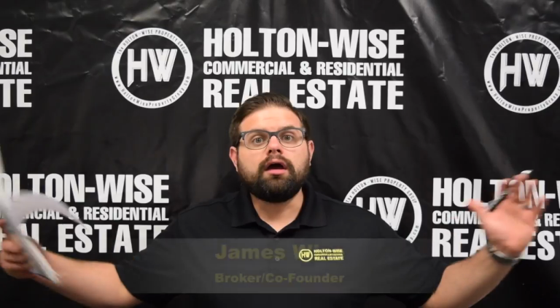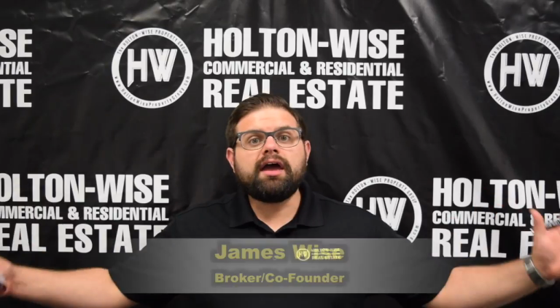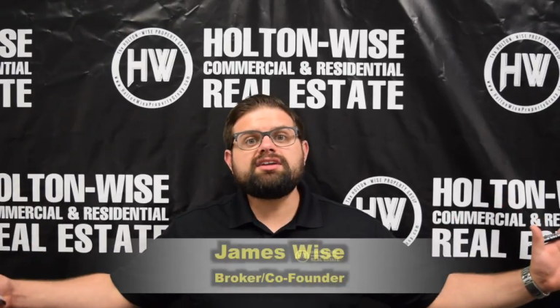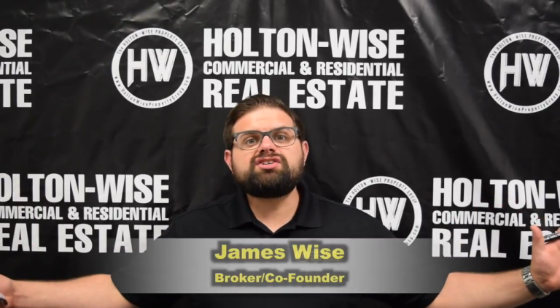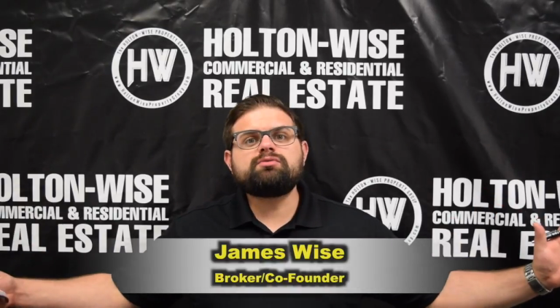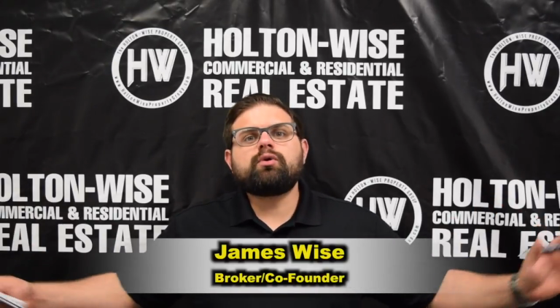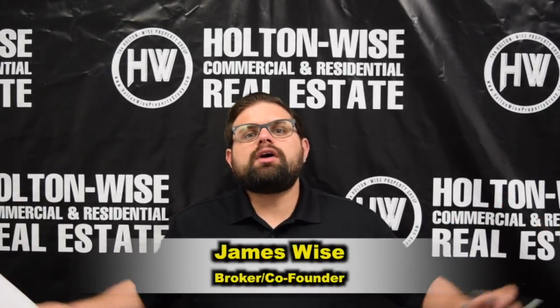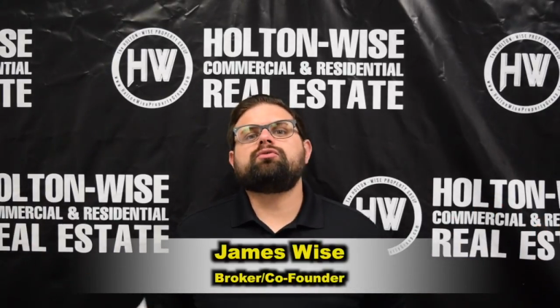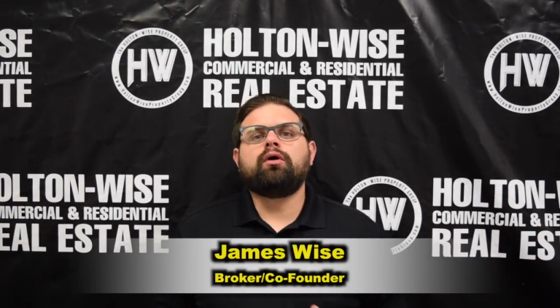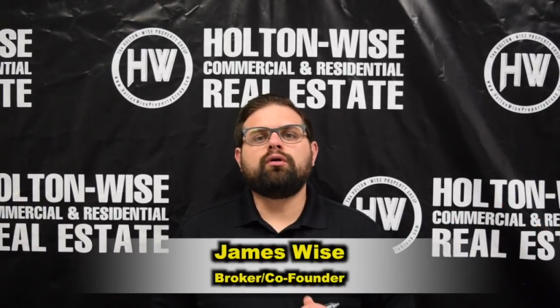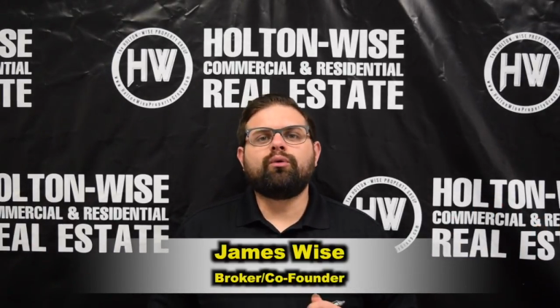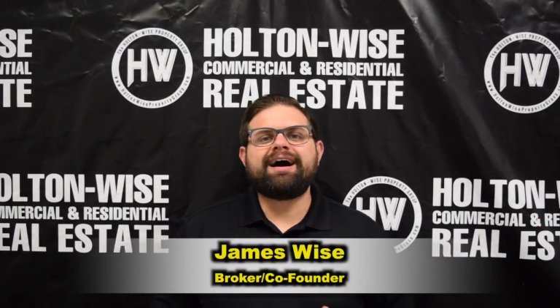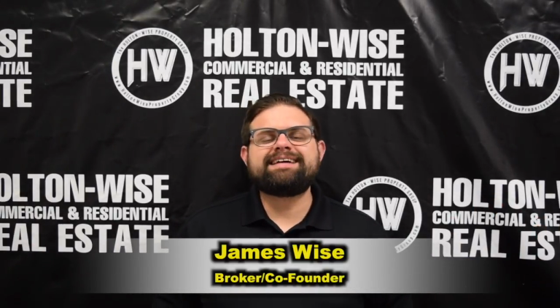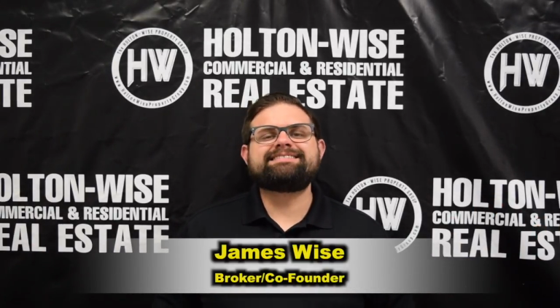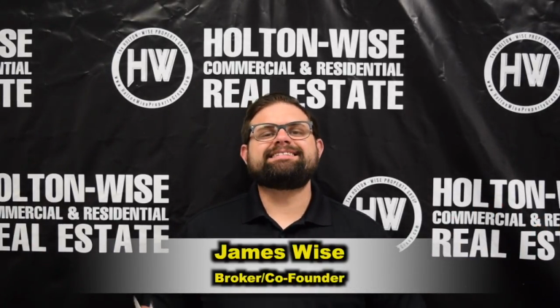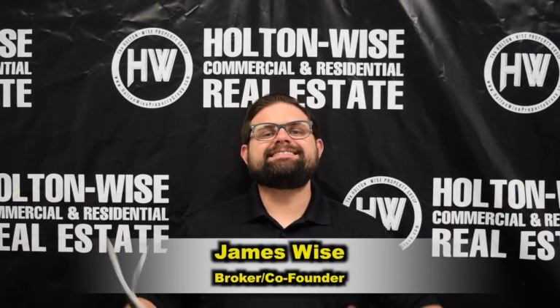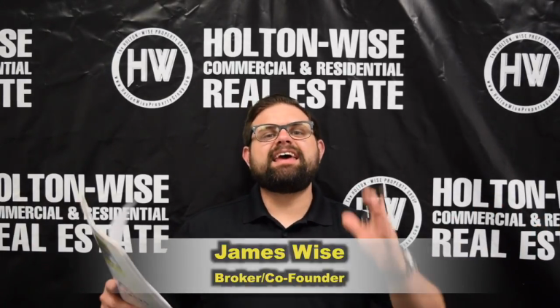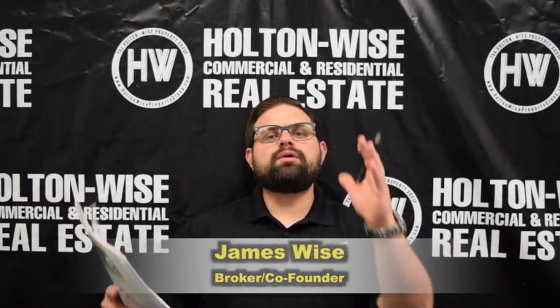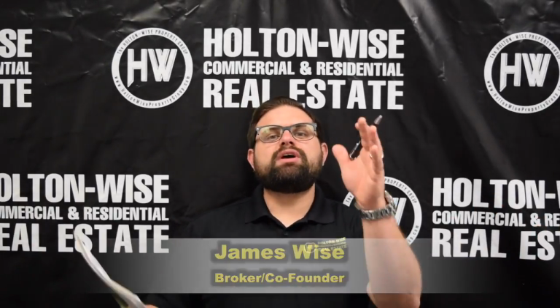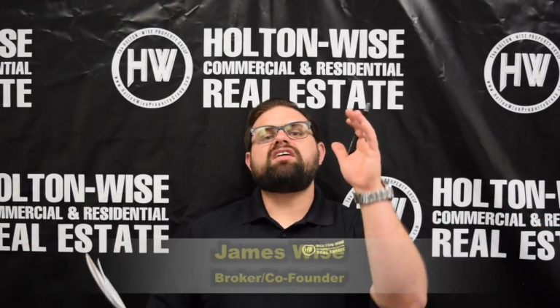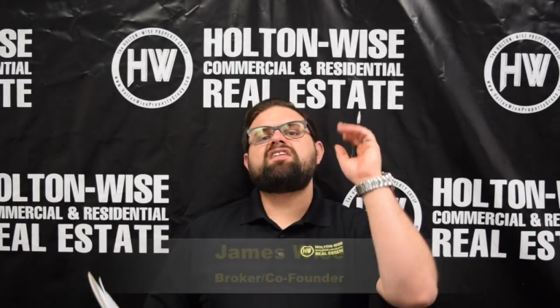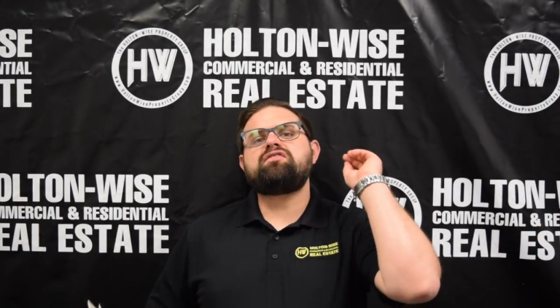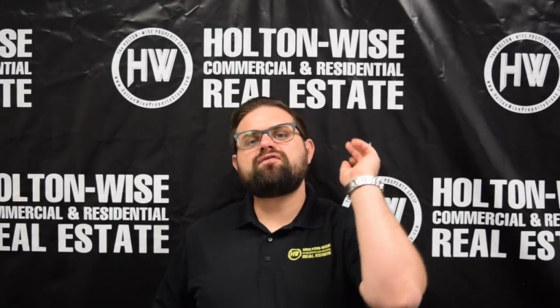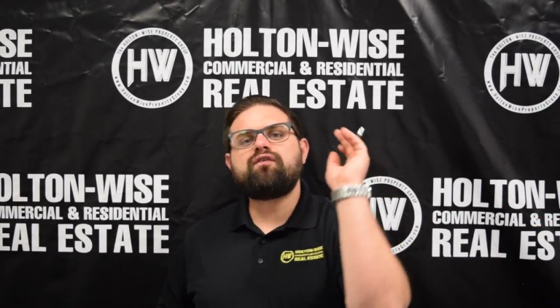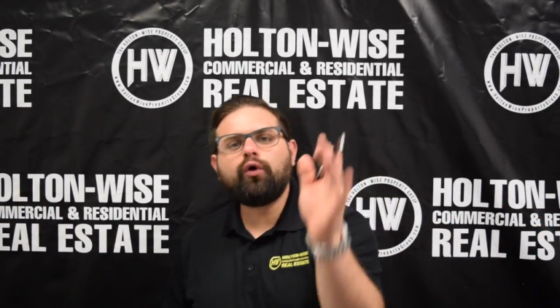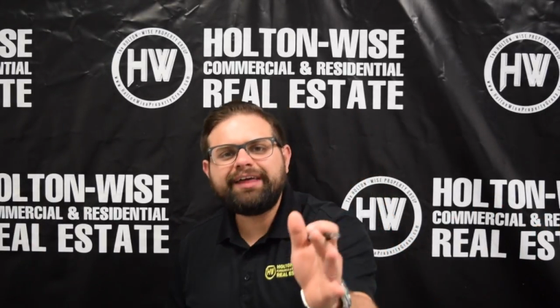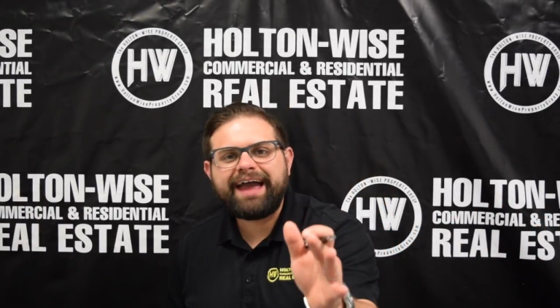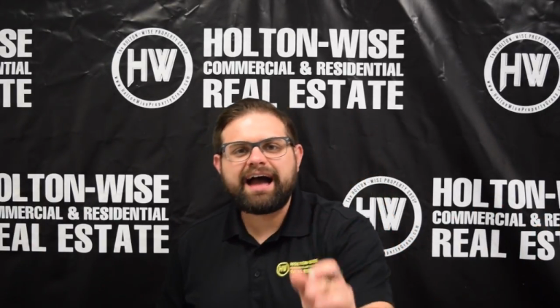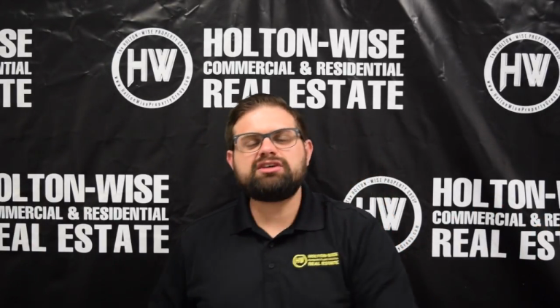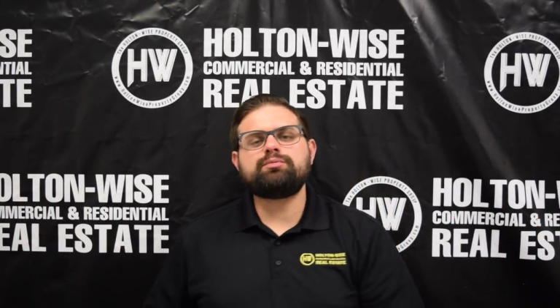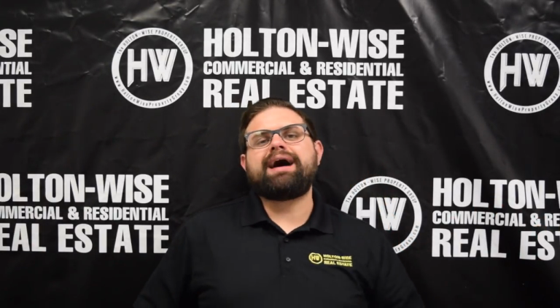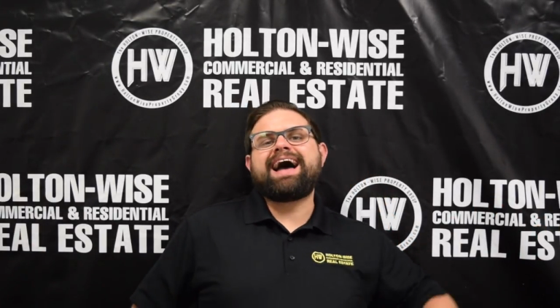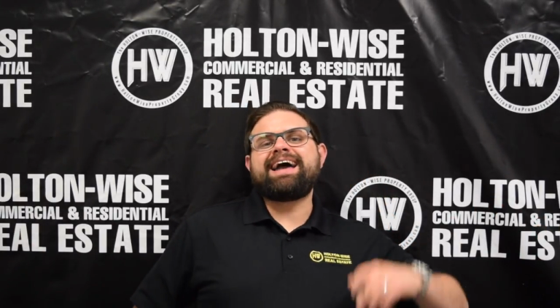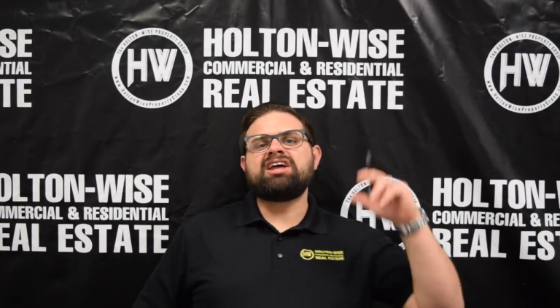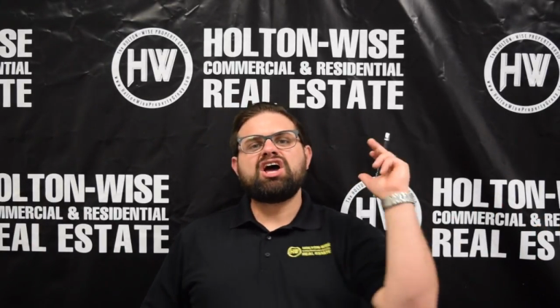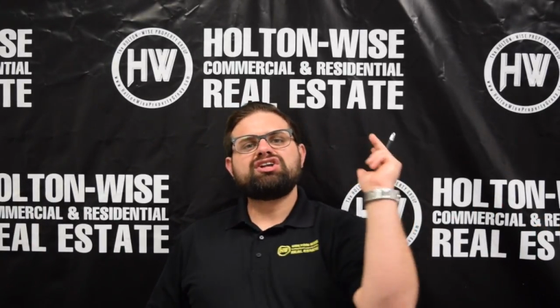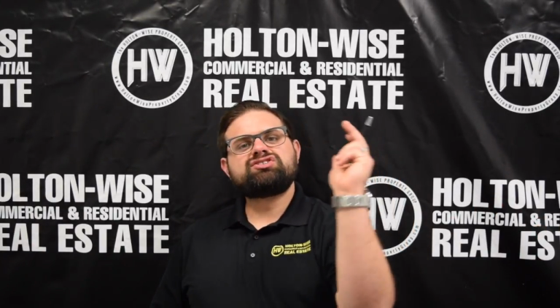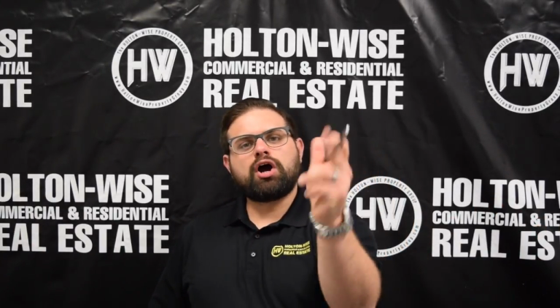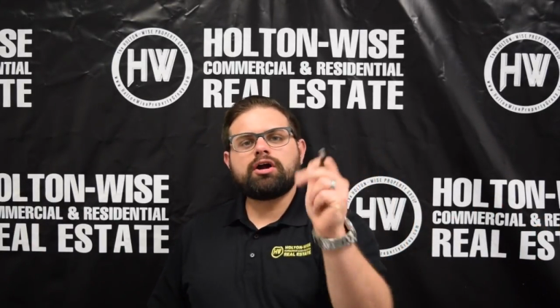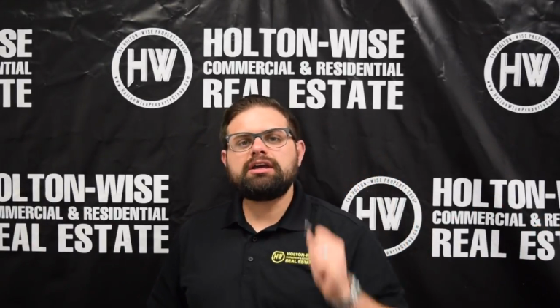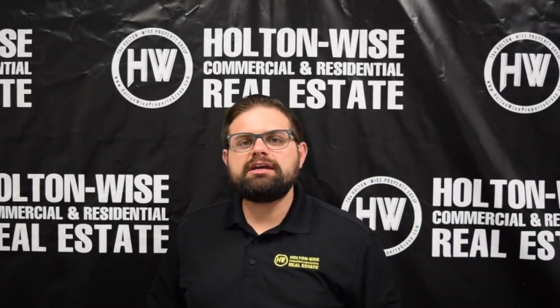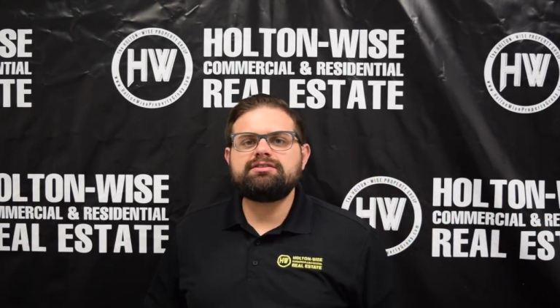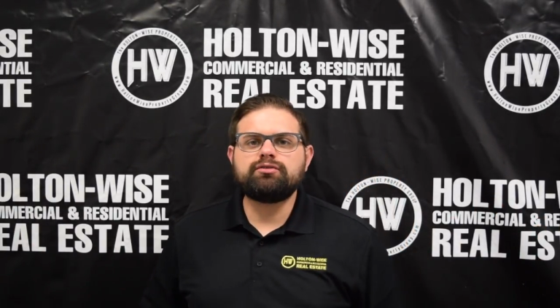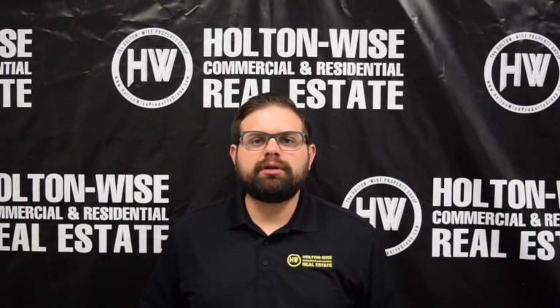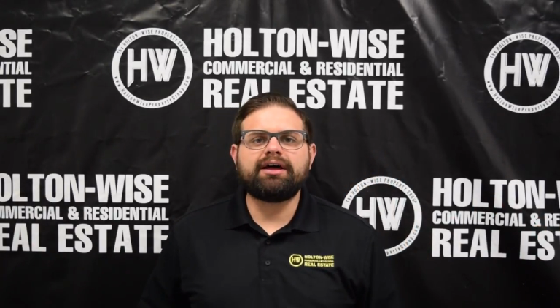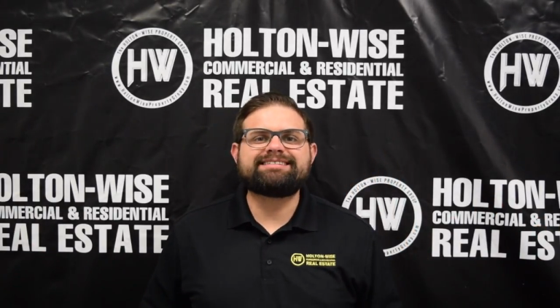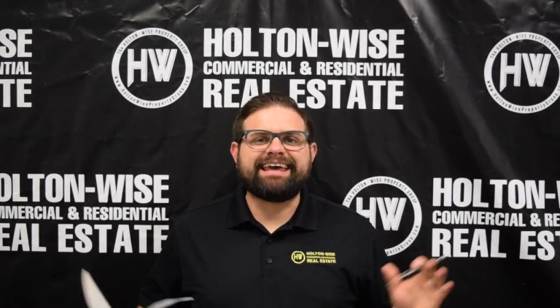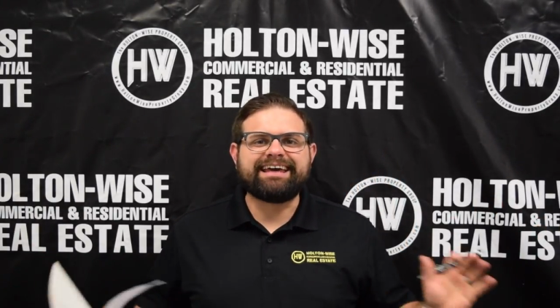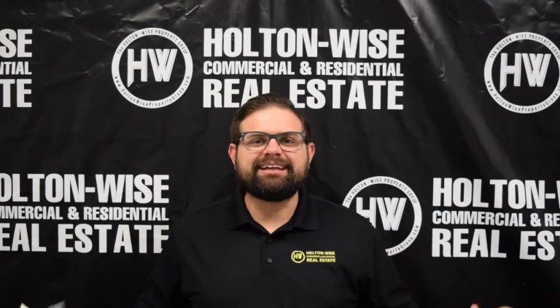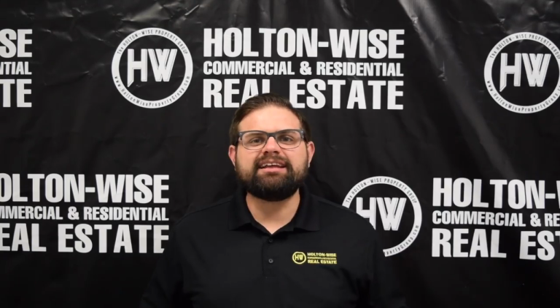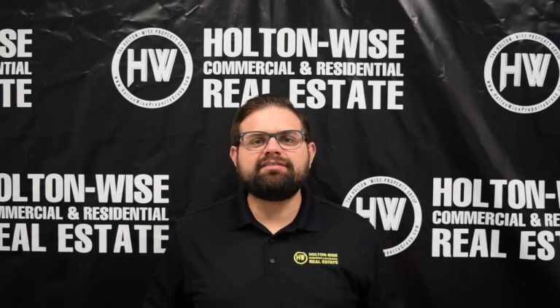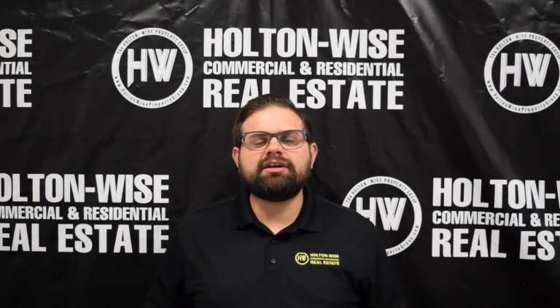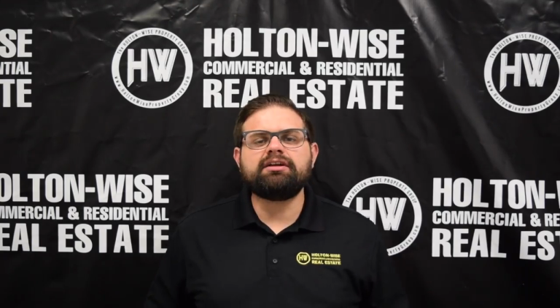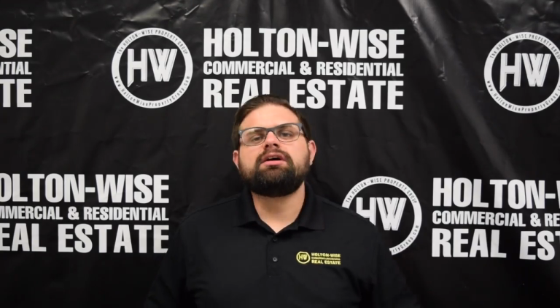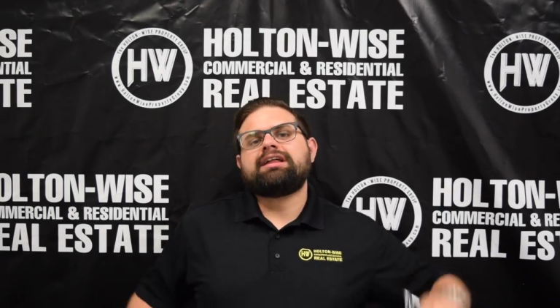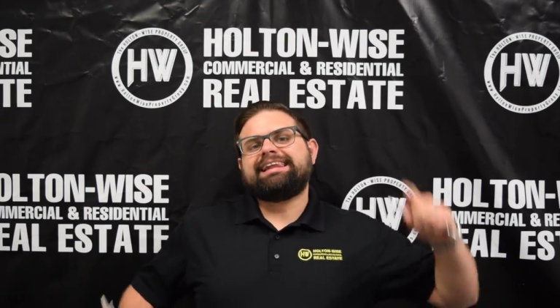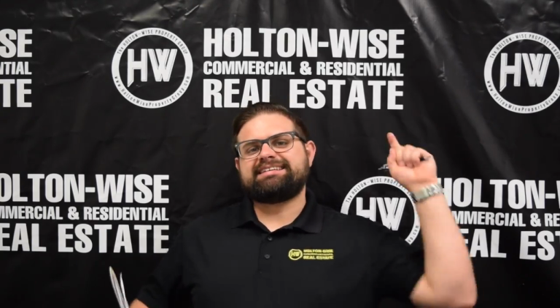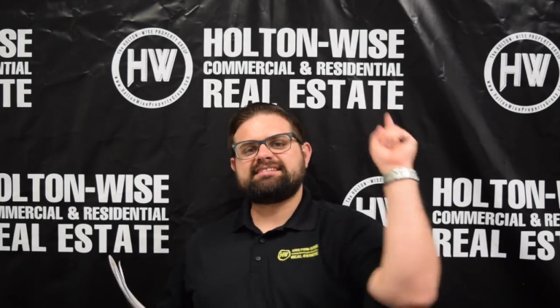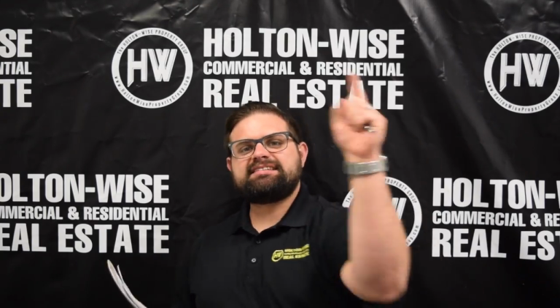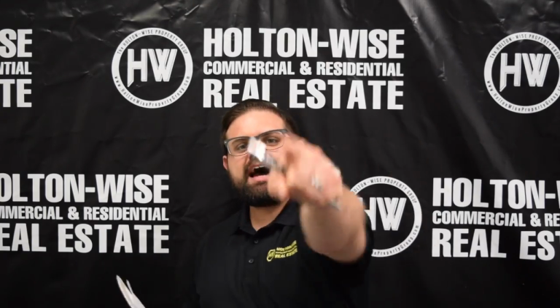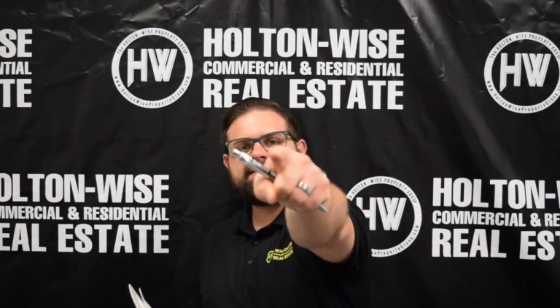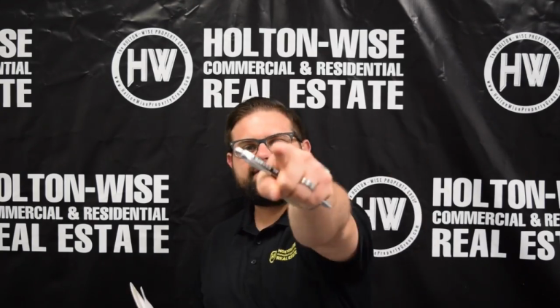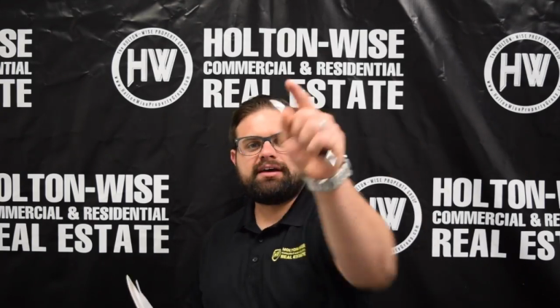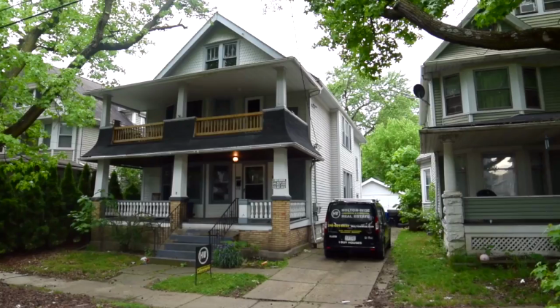Hey, James Wise of Holtonwise. Today we have a fully occupied turnkey duplex in Cleveland. Let's dive in.